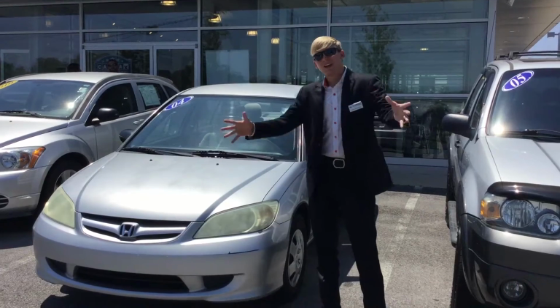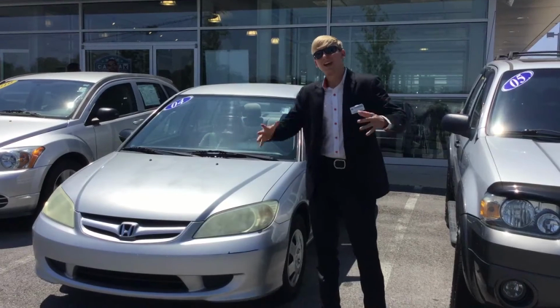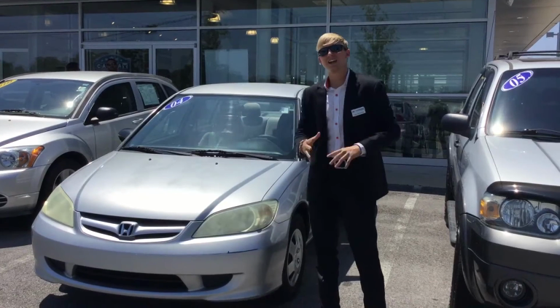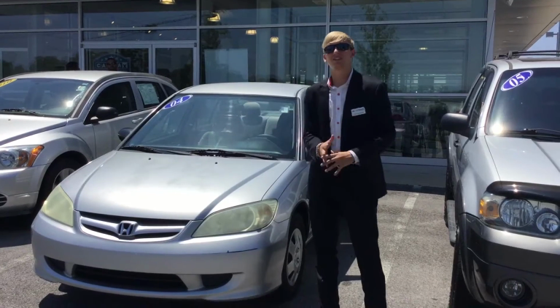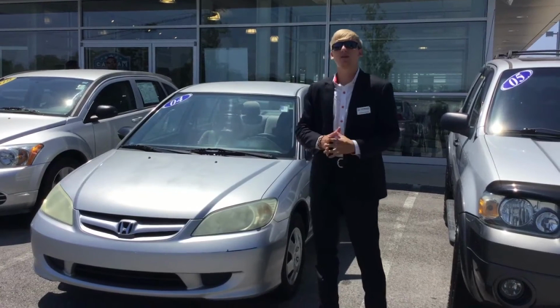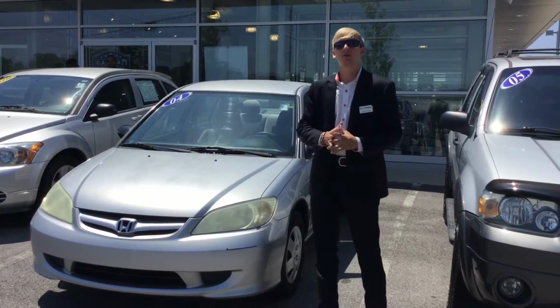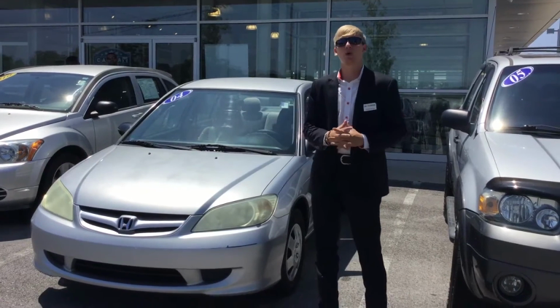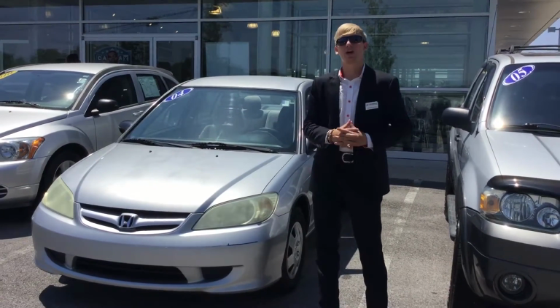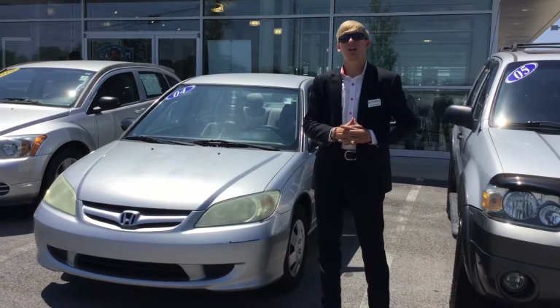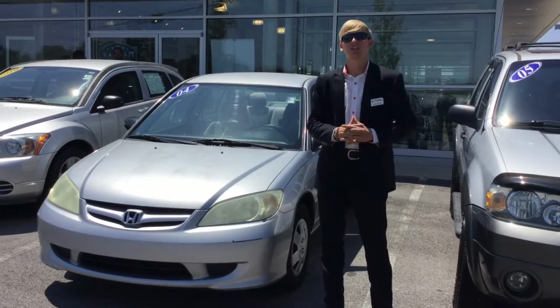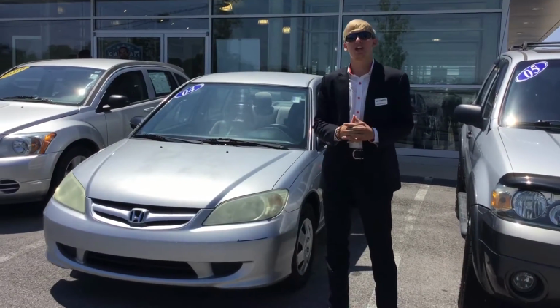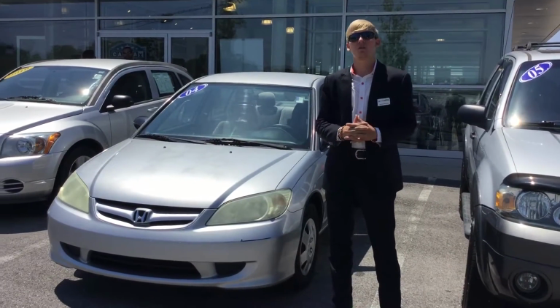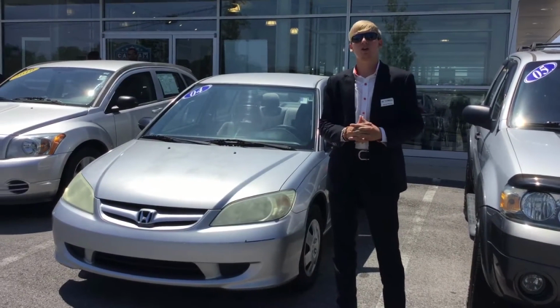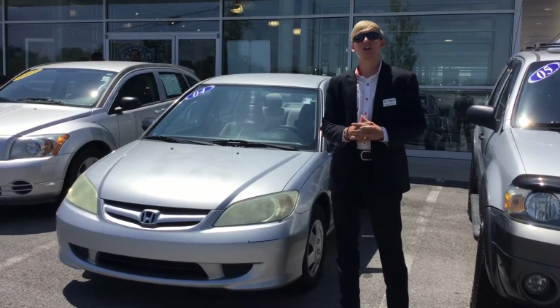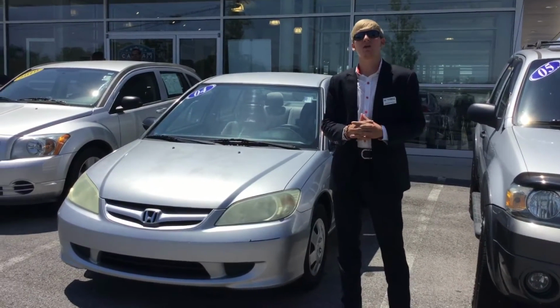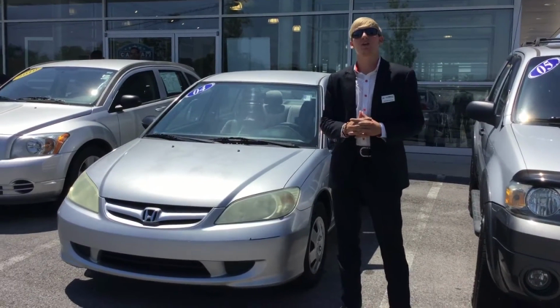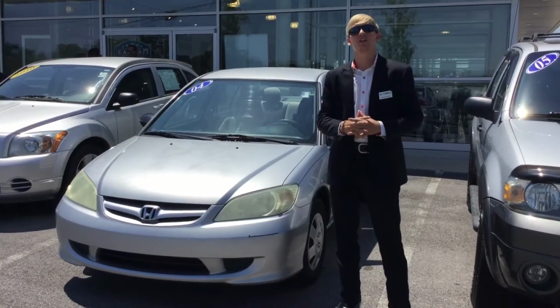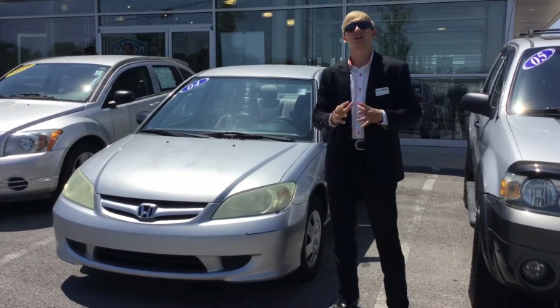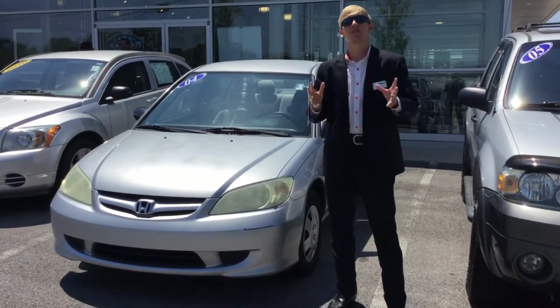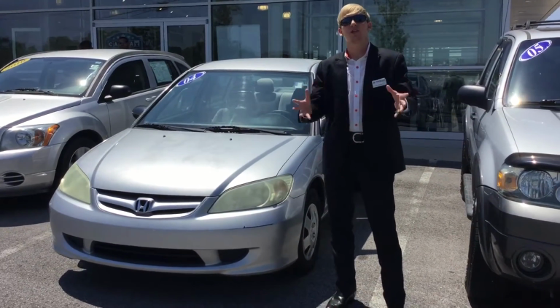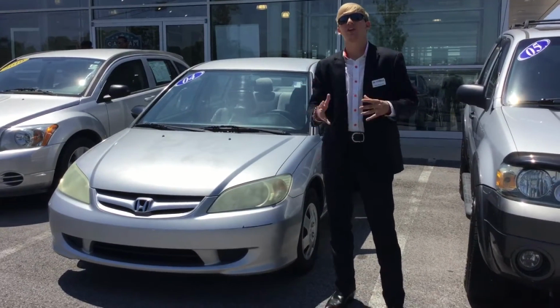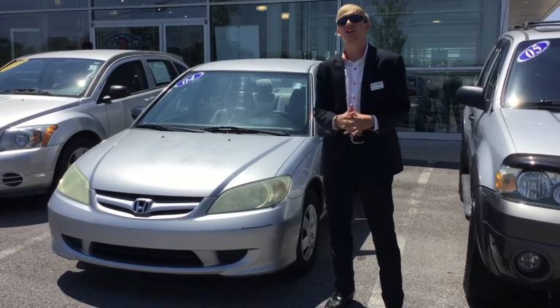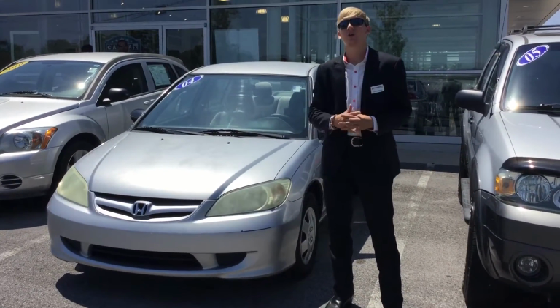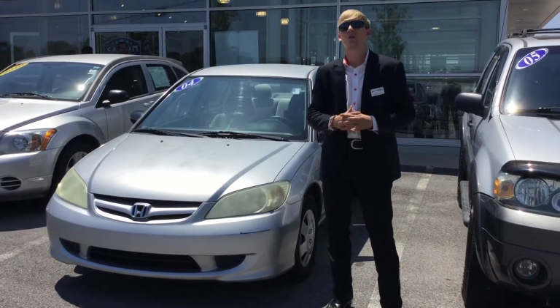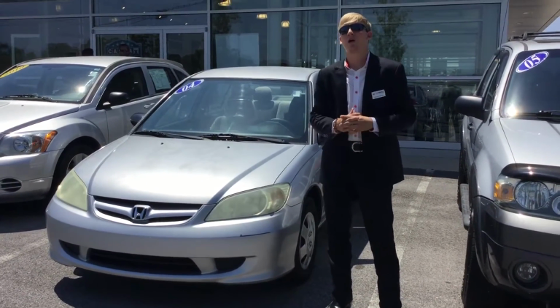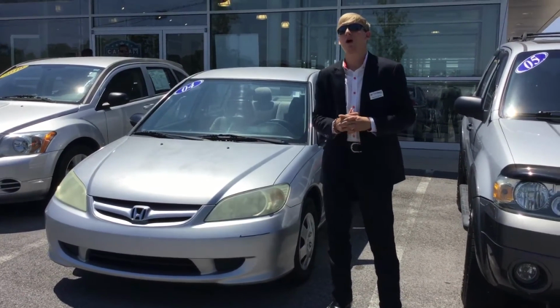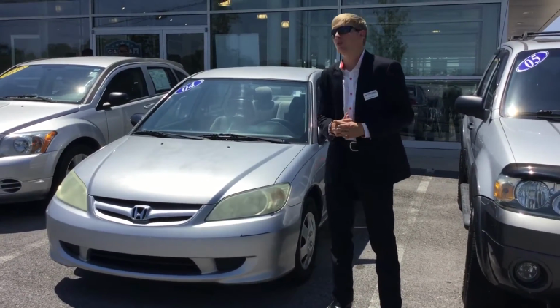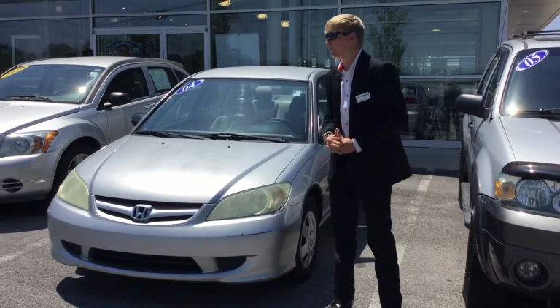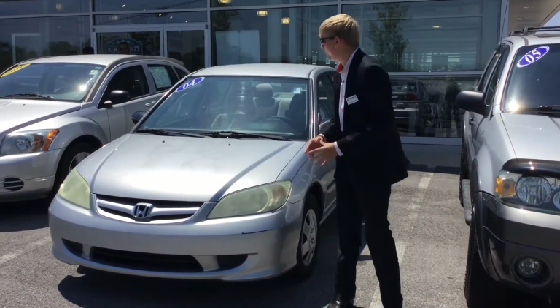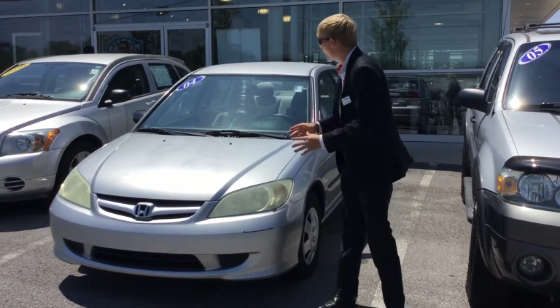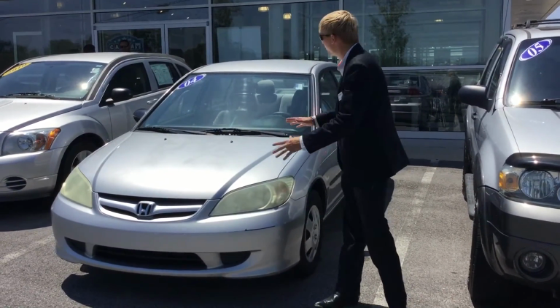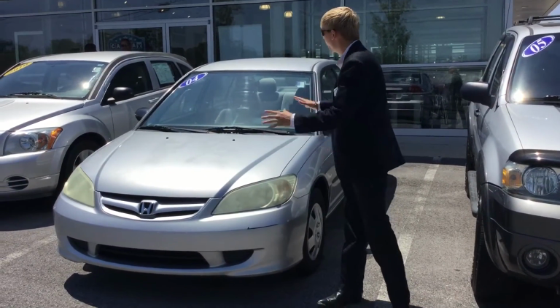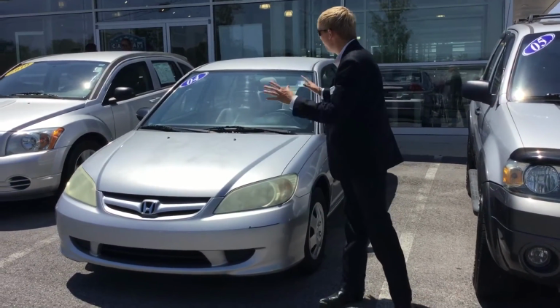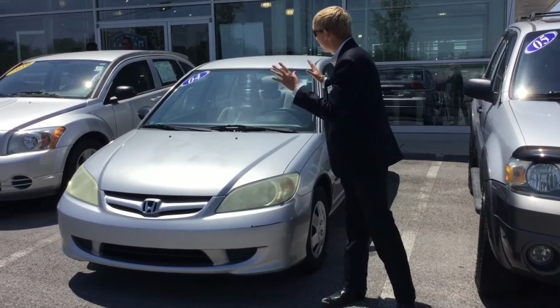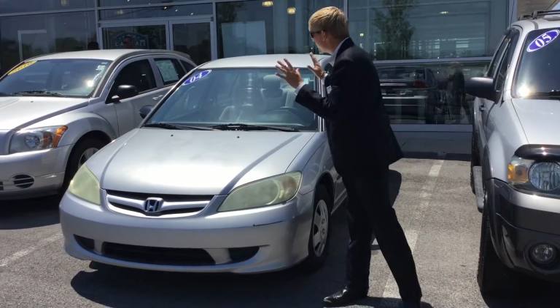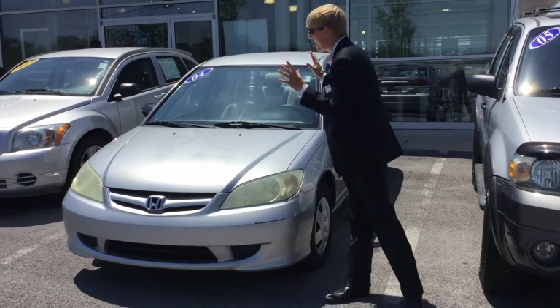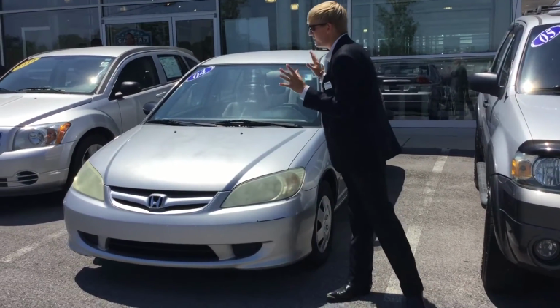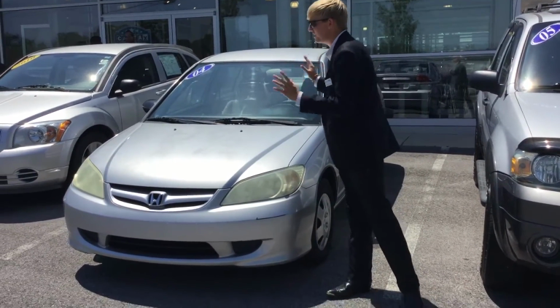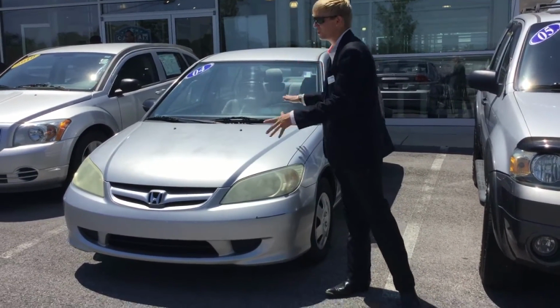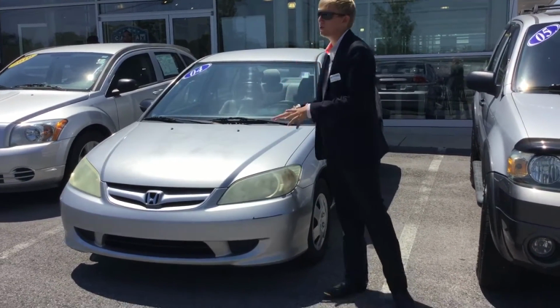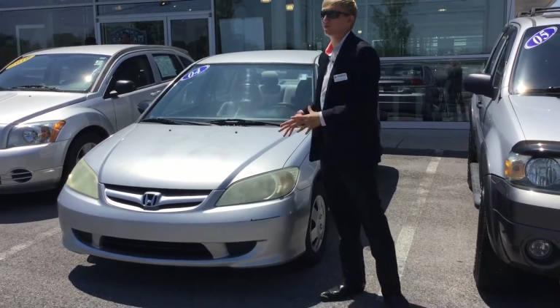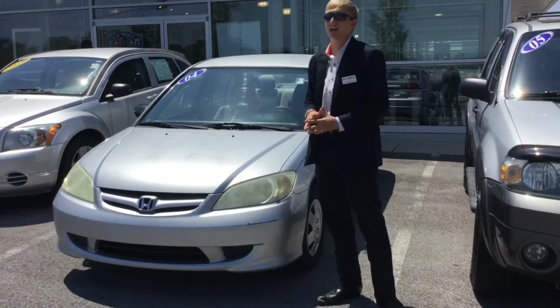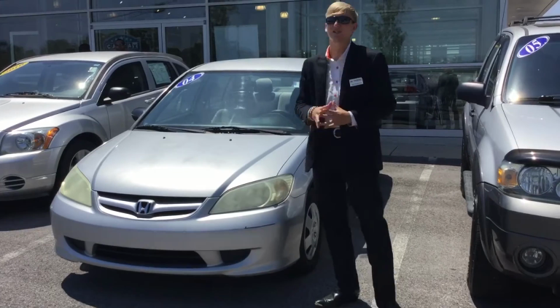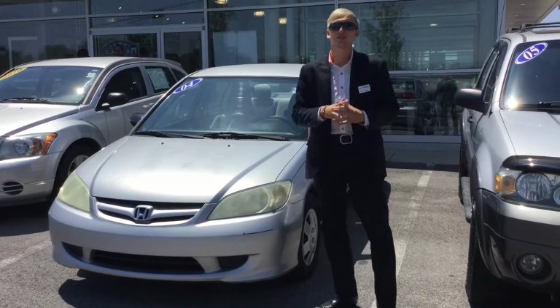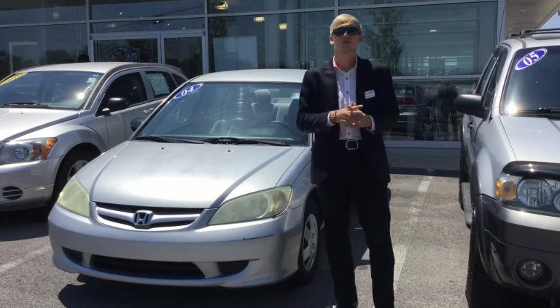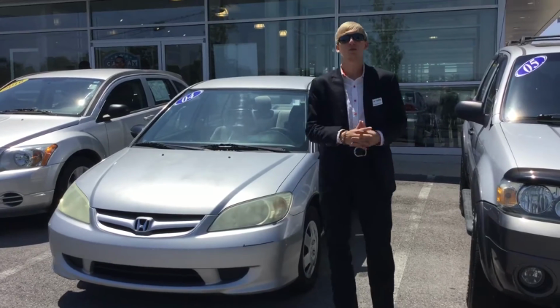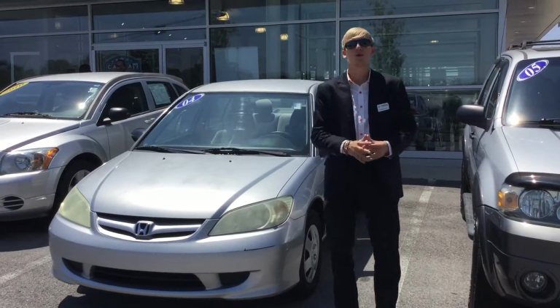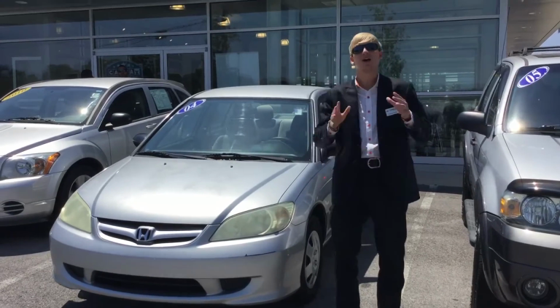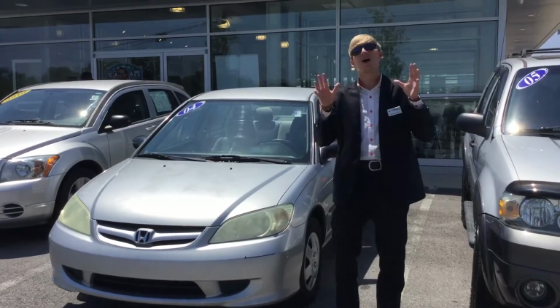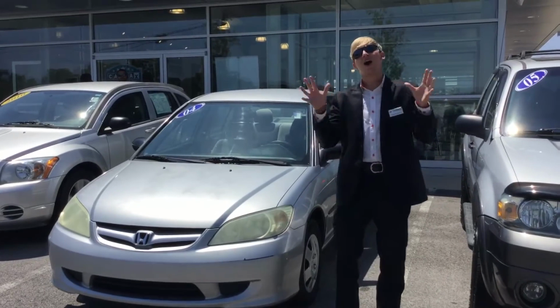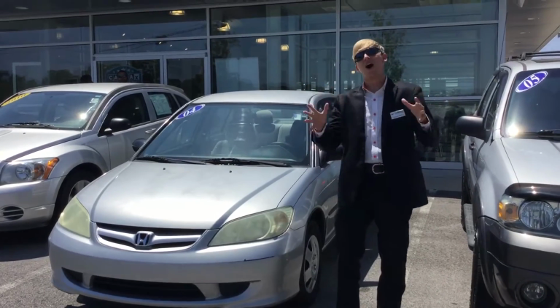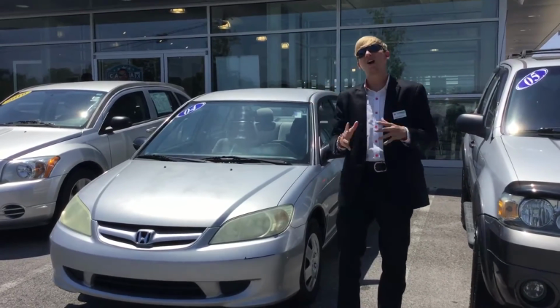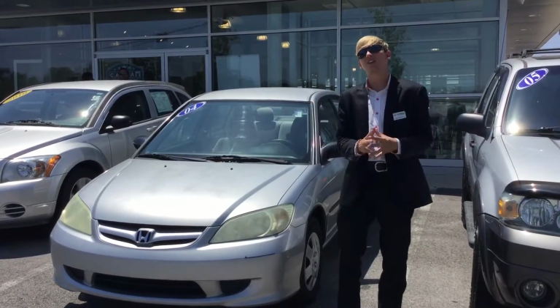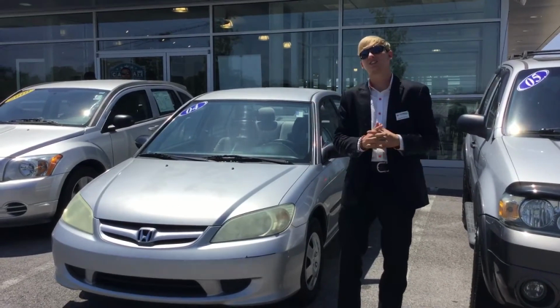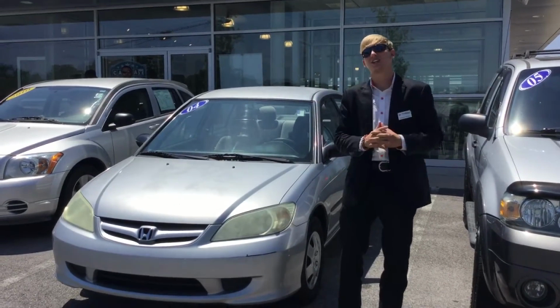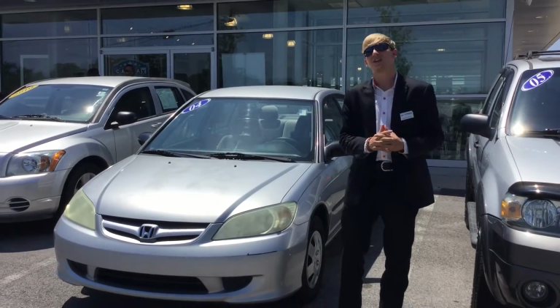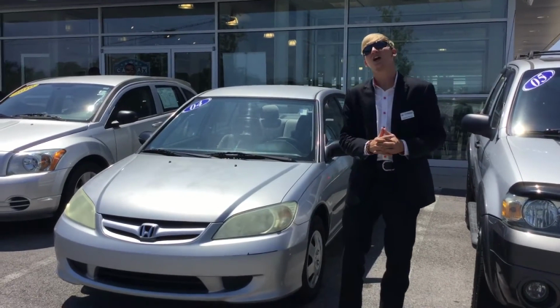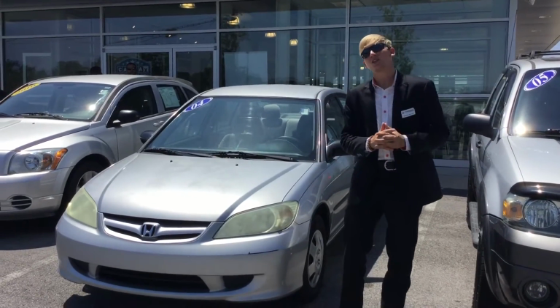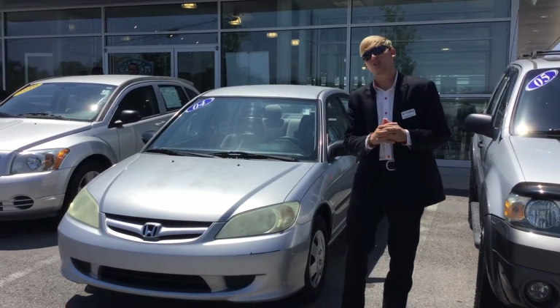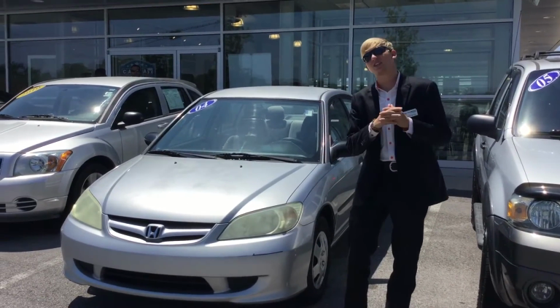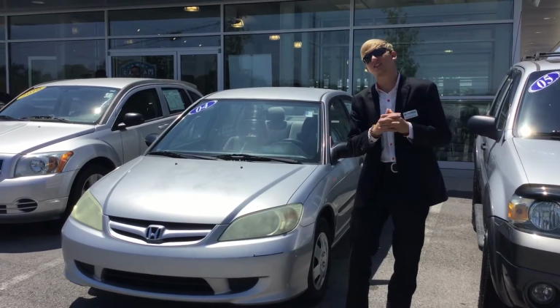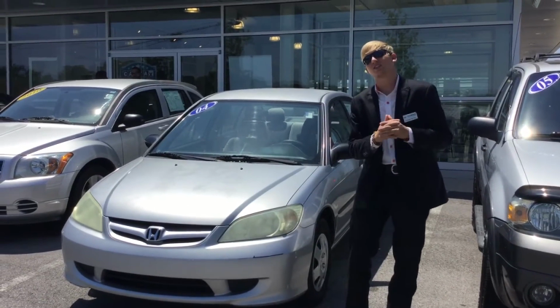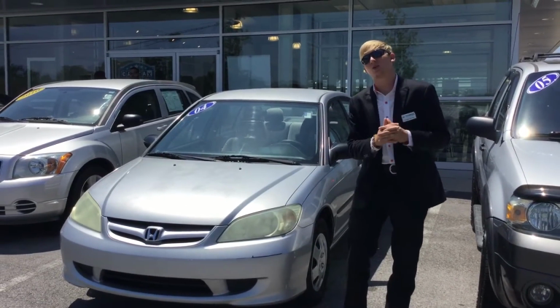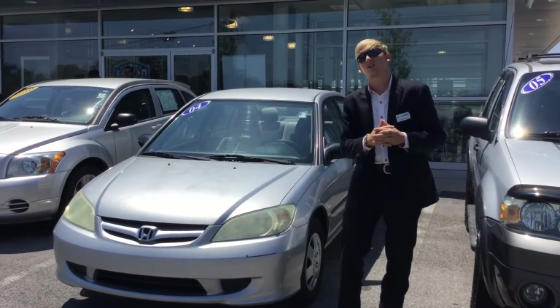Hey, Sam McCoy here at Tamron. I want to thank you for your interest in the beautiful, fantastic 2004 Honda Civic. So let's get started.